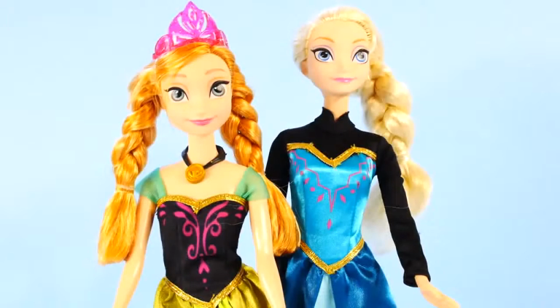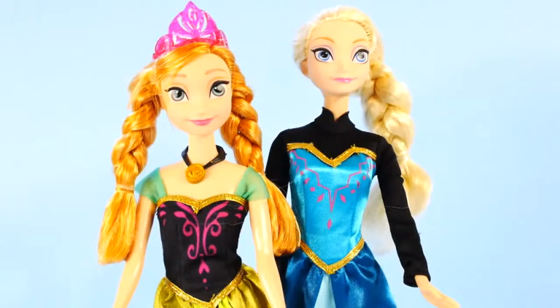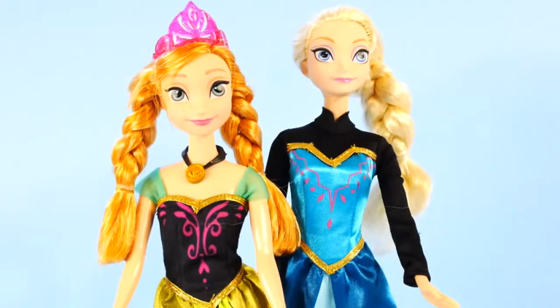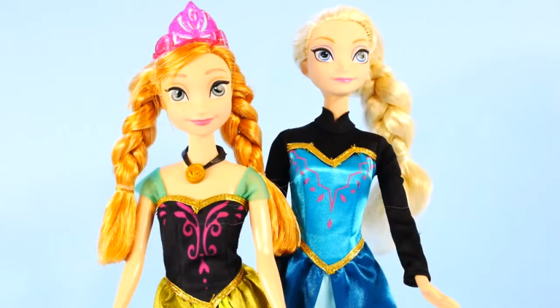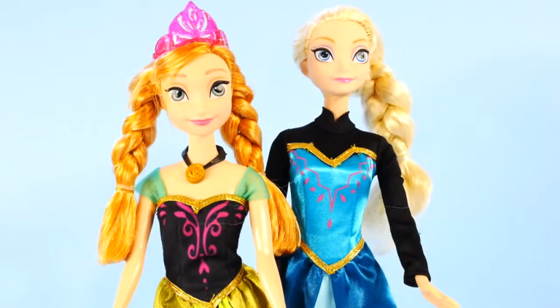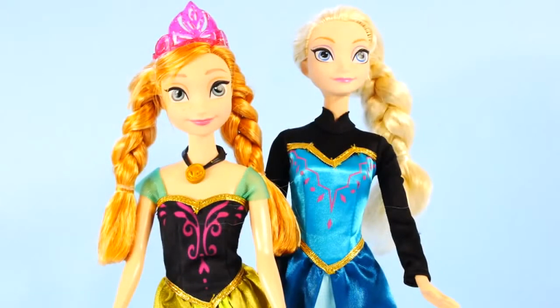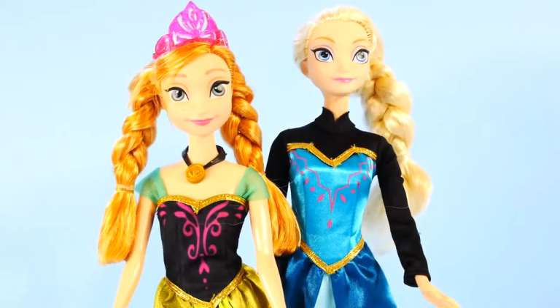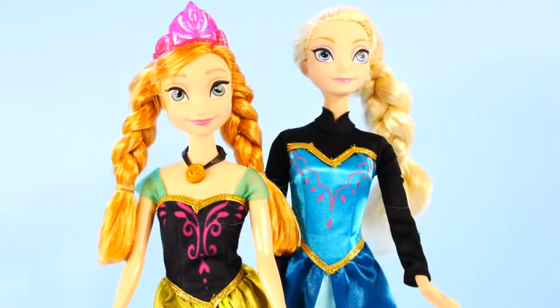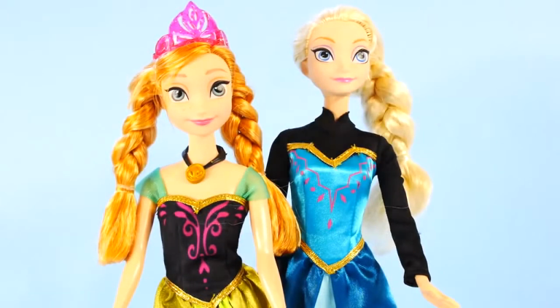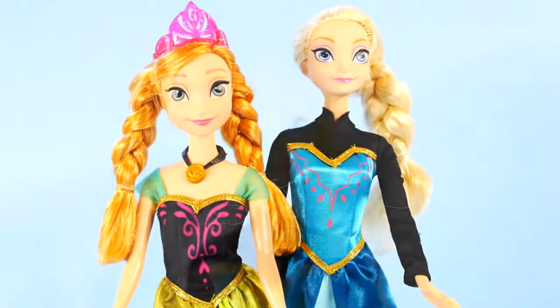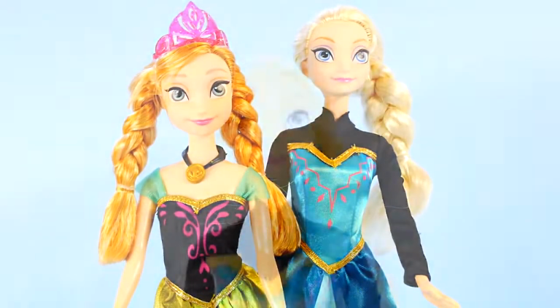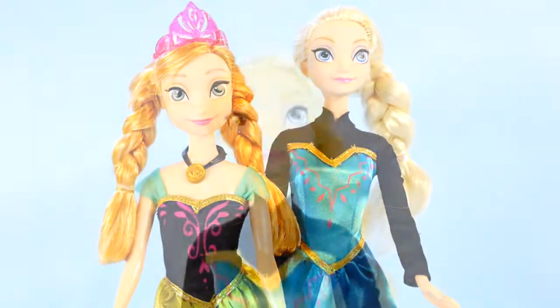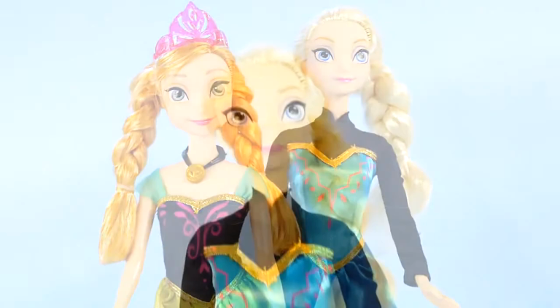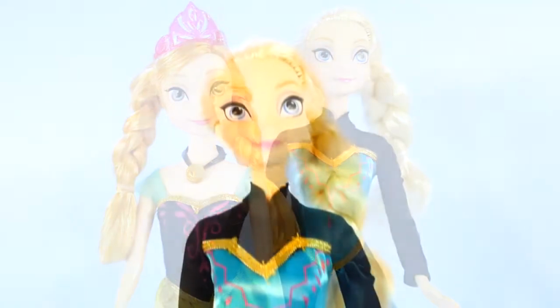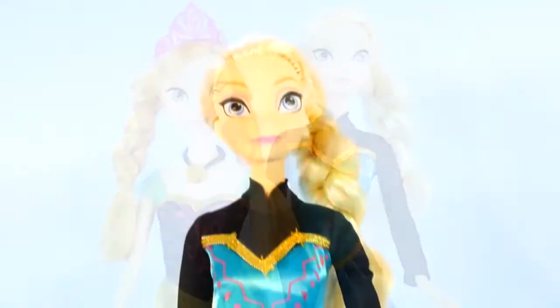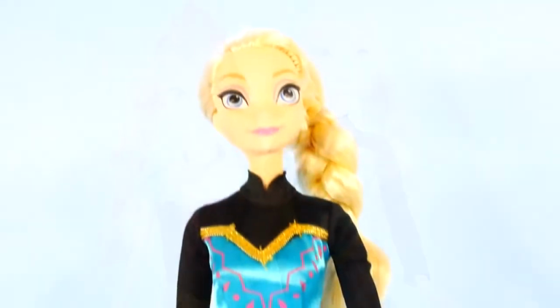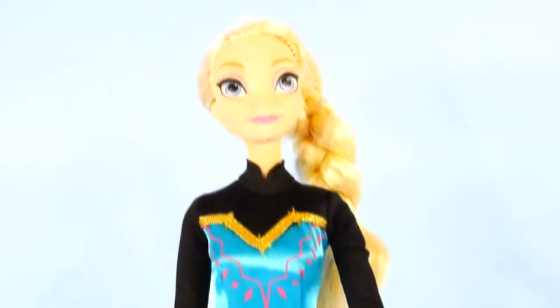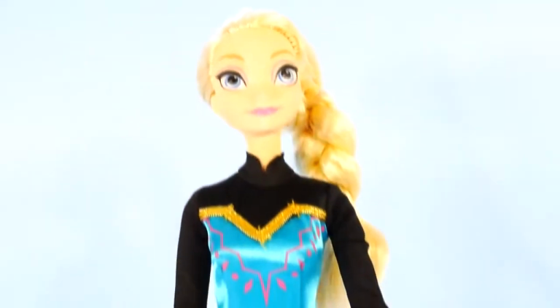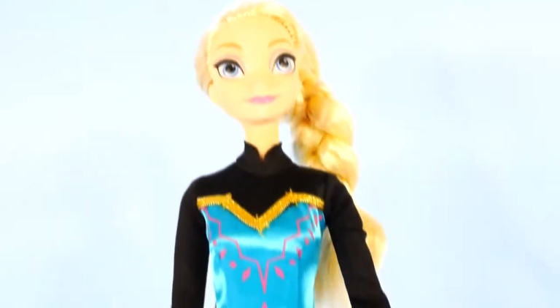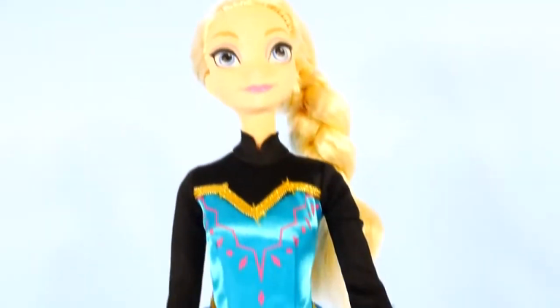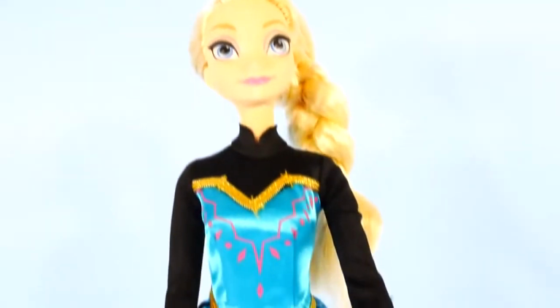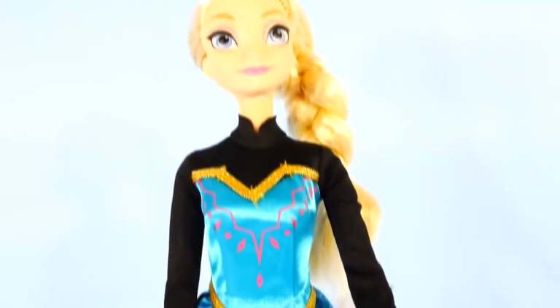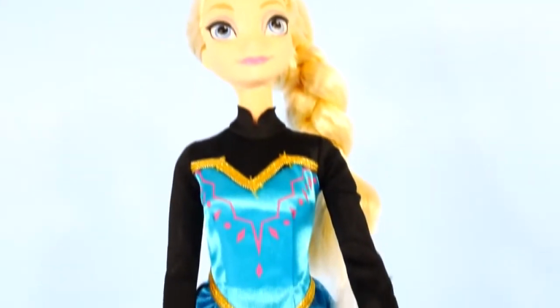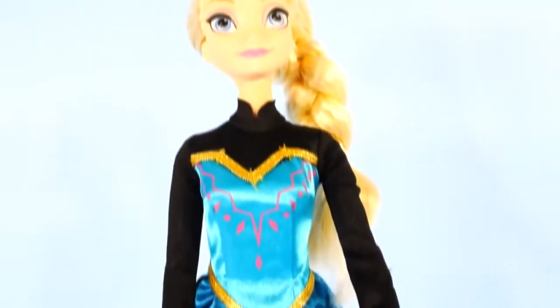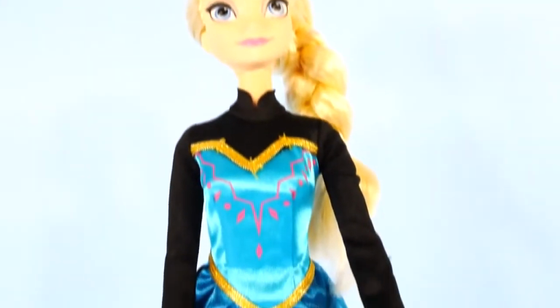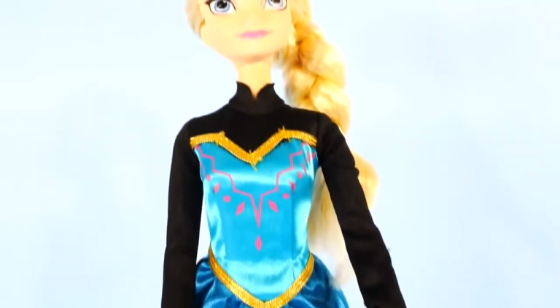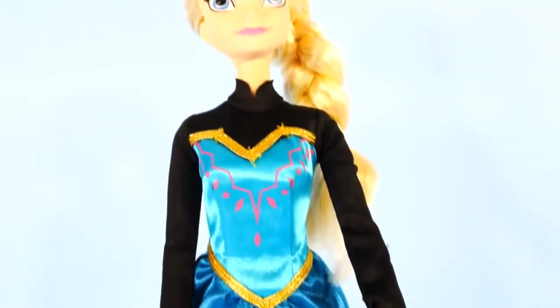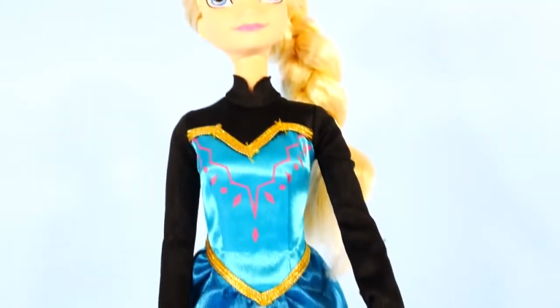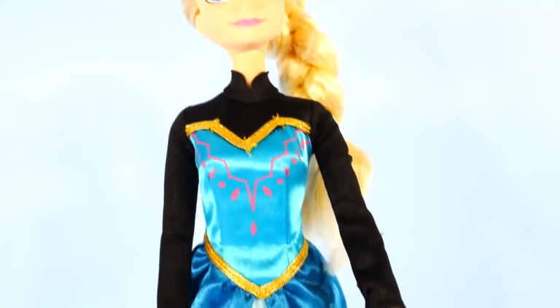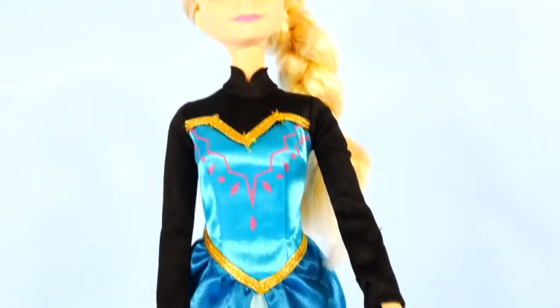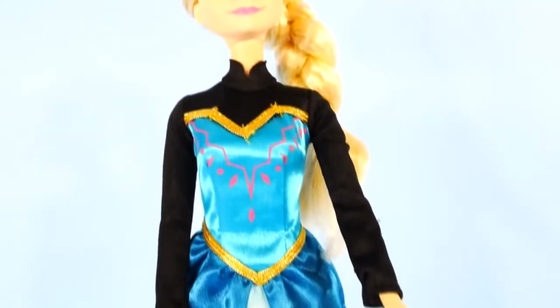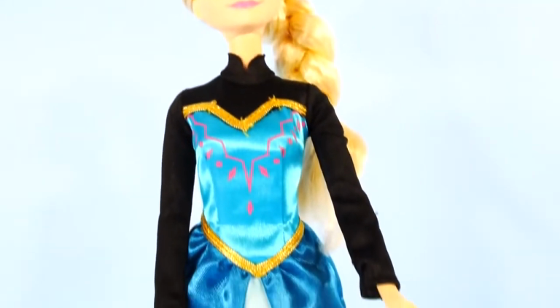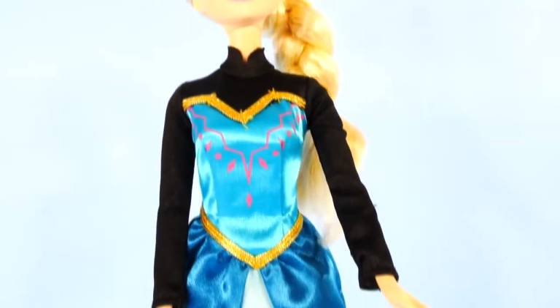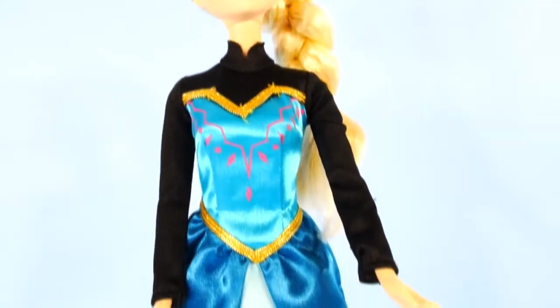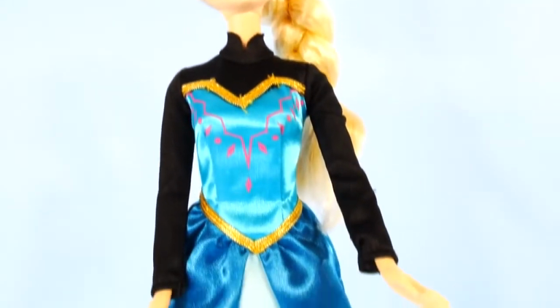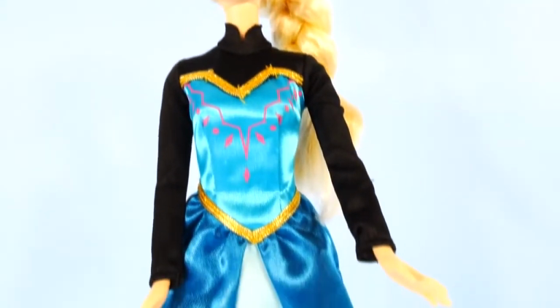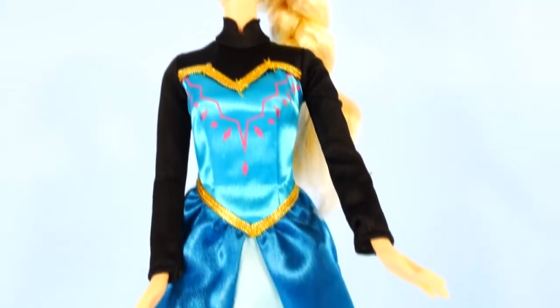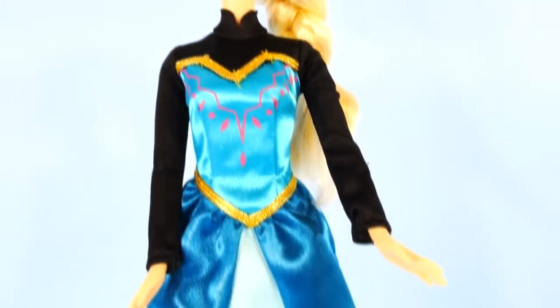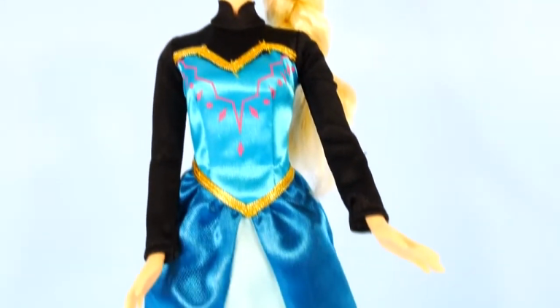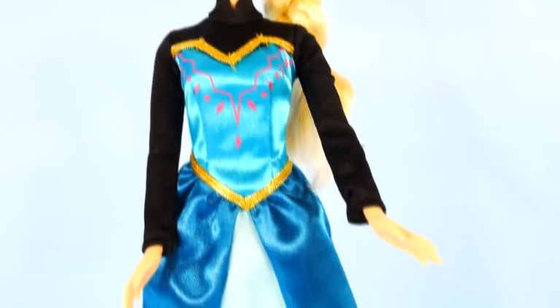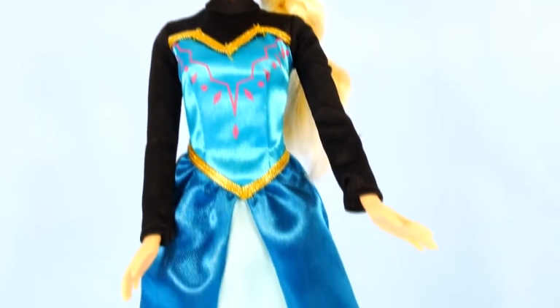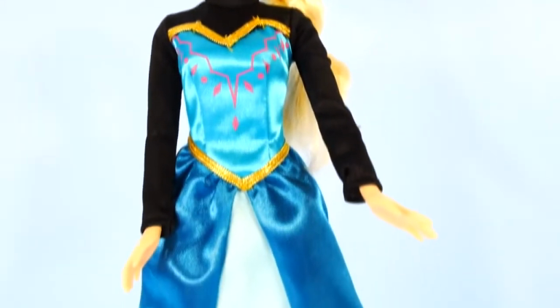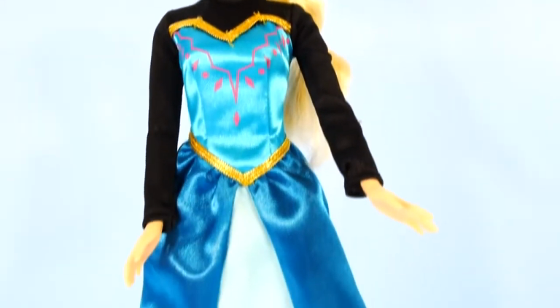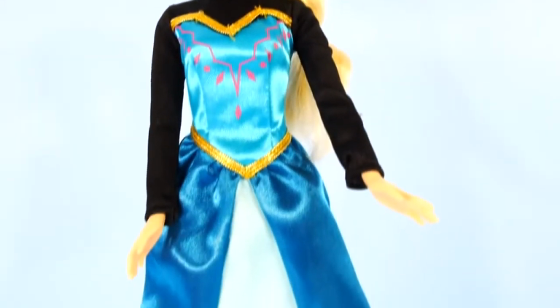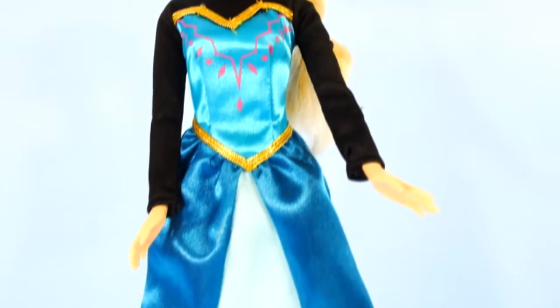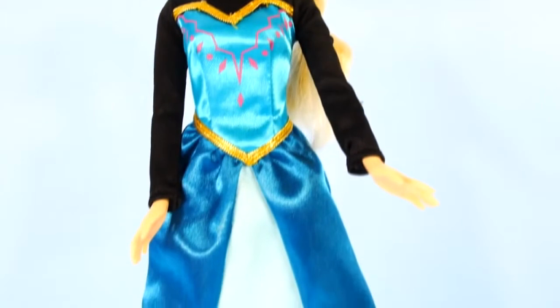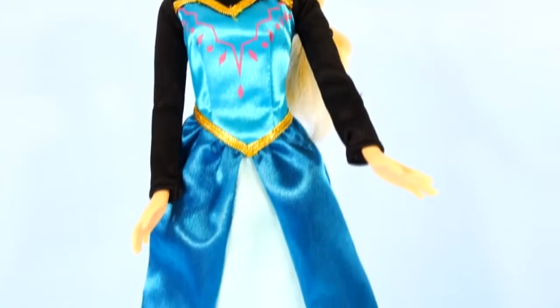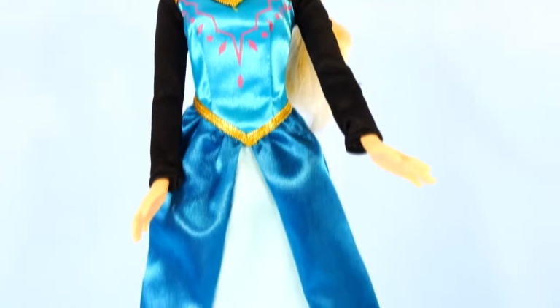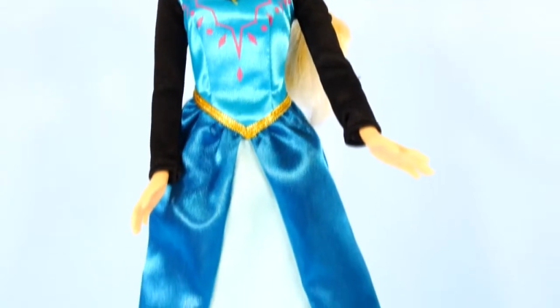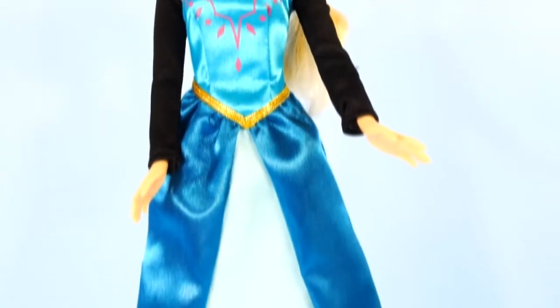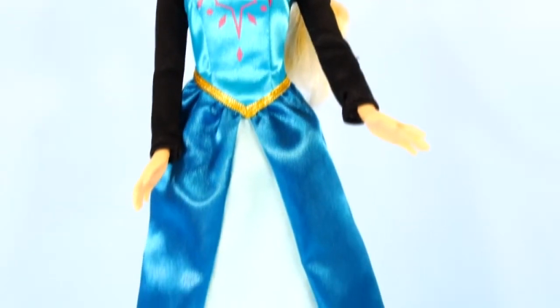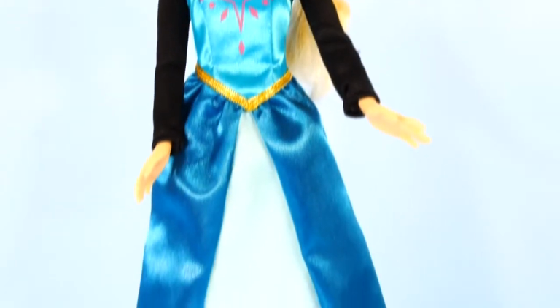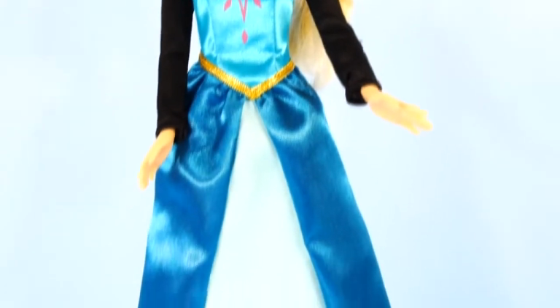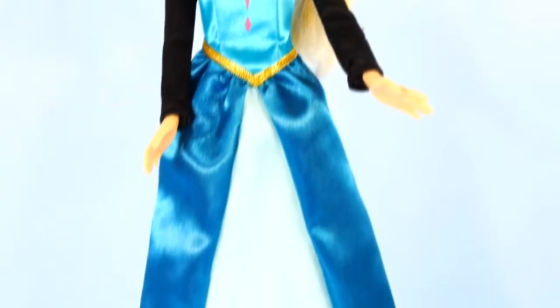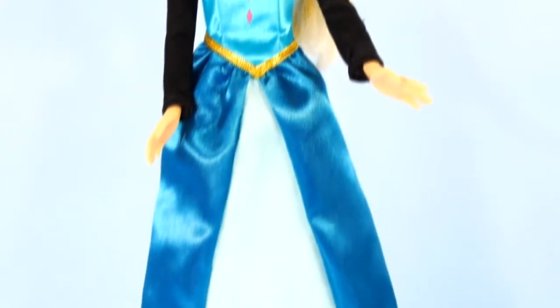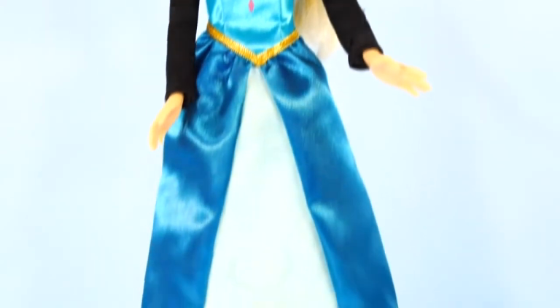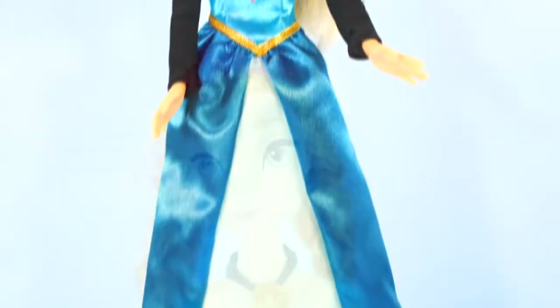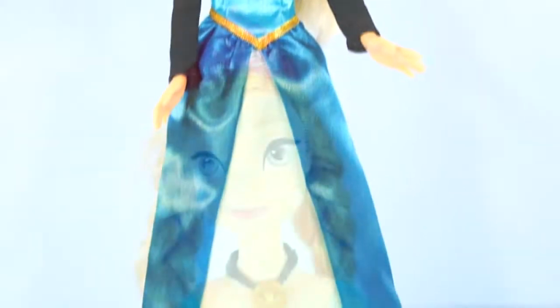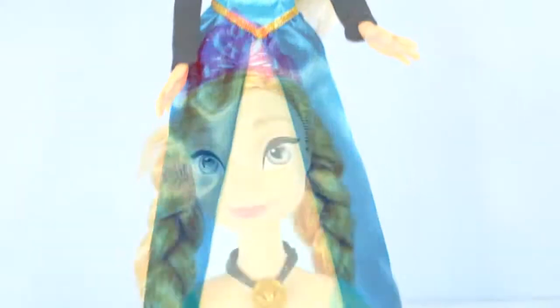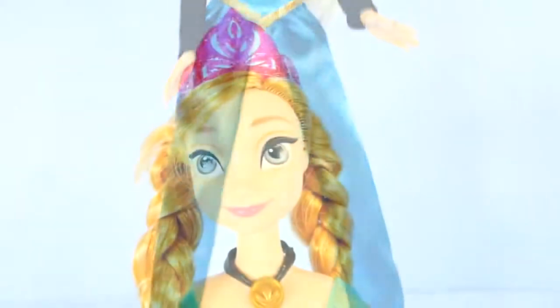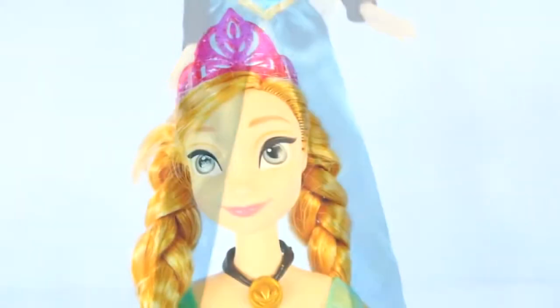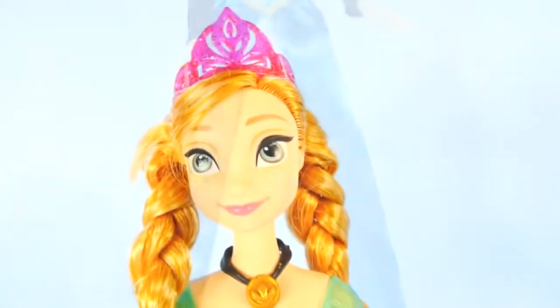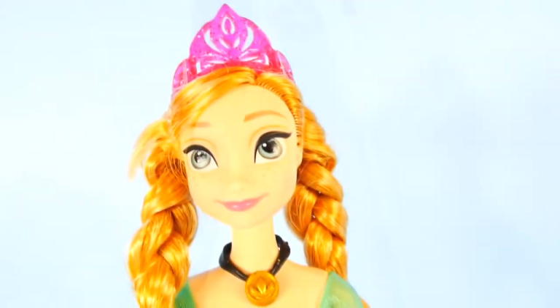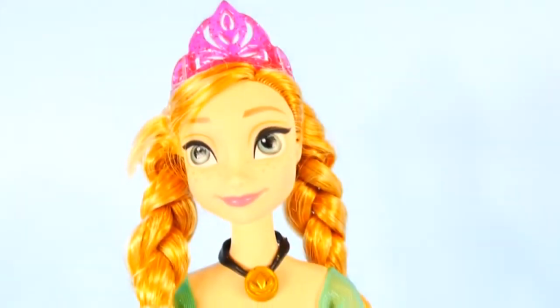Hey guys, this is Disney Cars Toy Club and today we're going to be having a fashion show with Disney Frozen's Elsa and Anna.